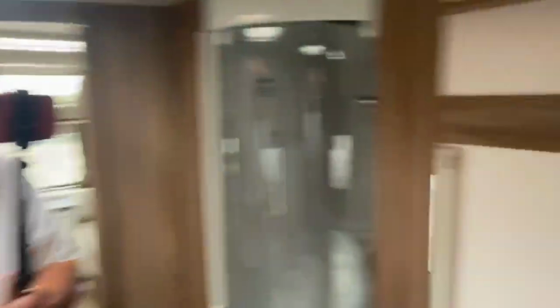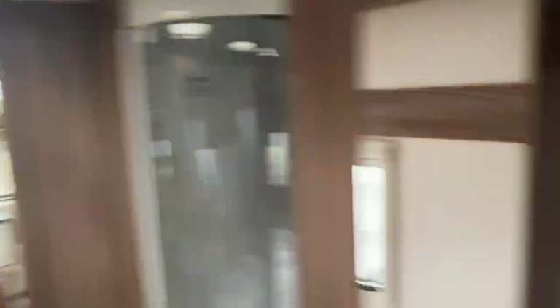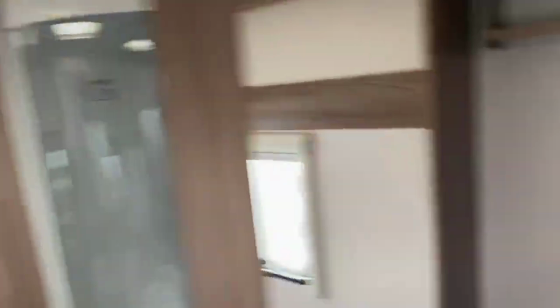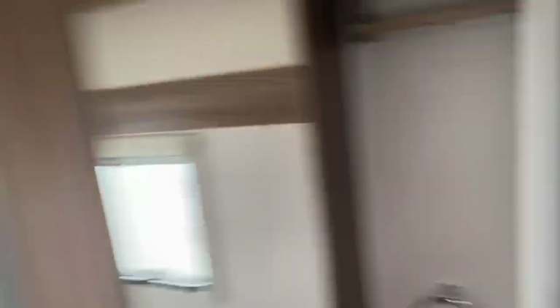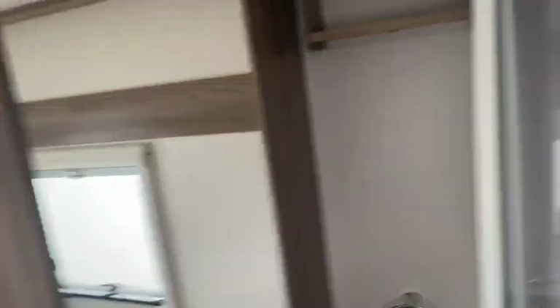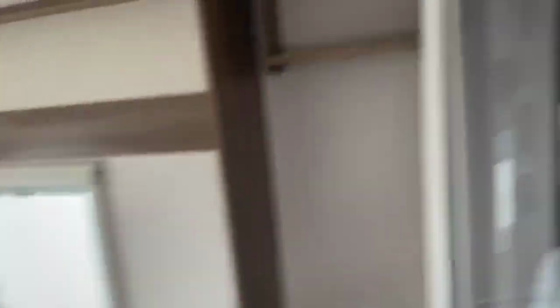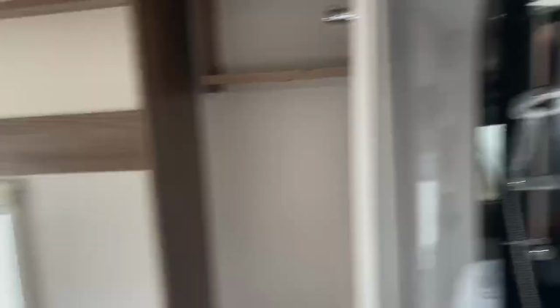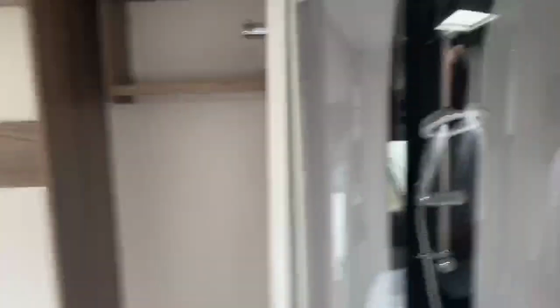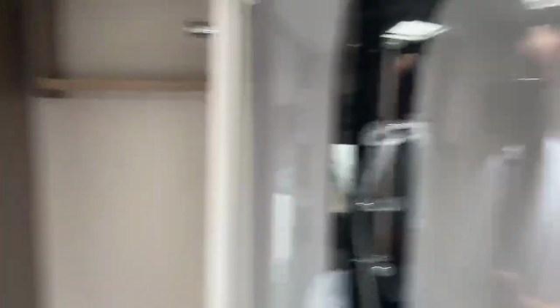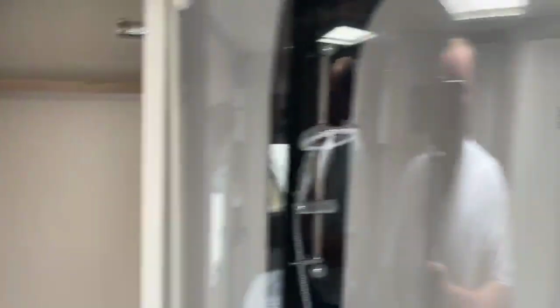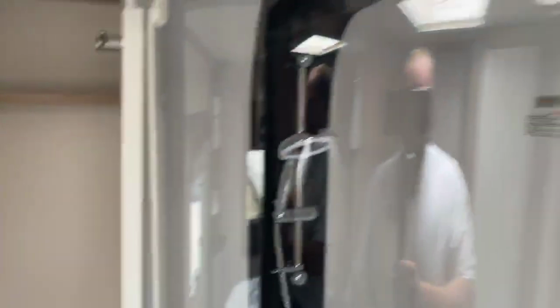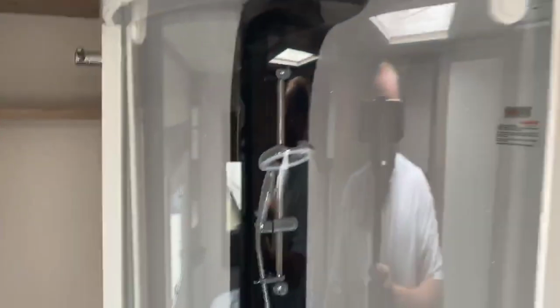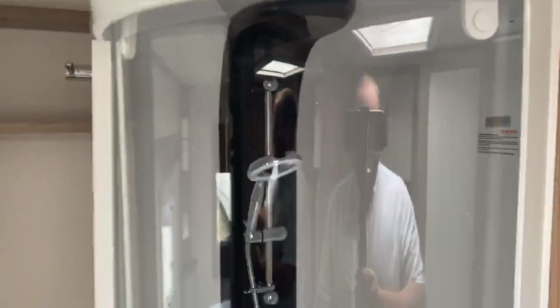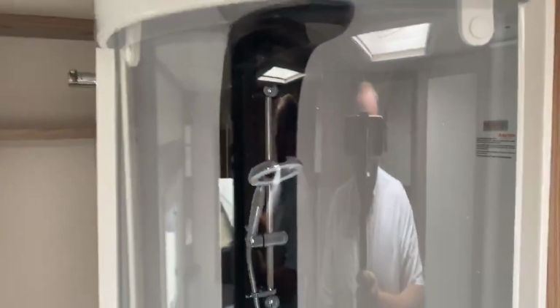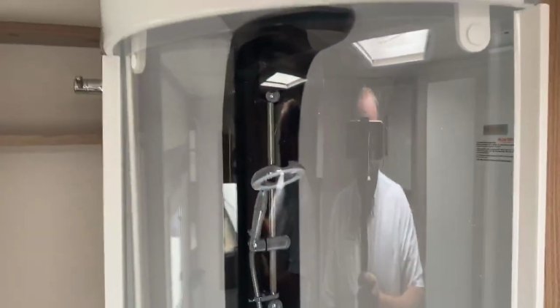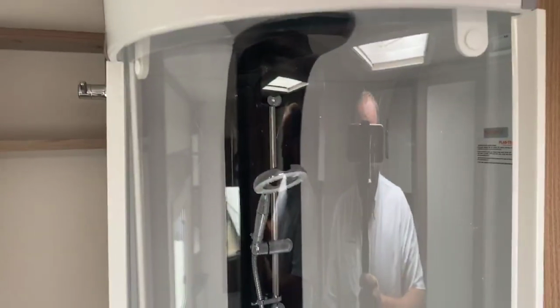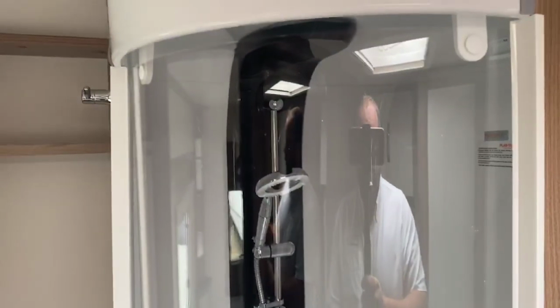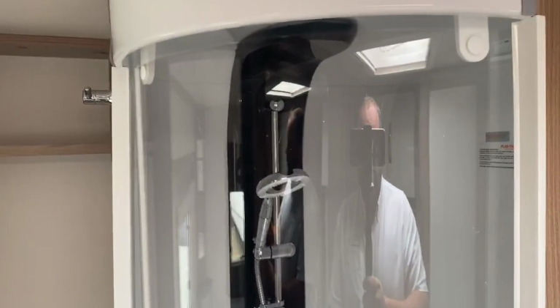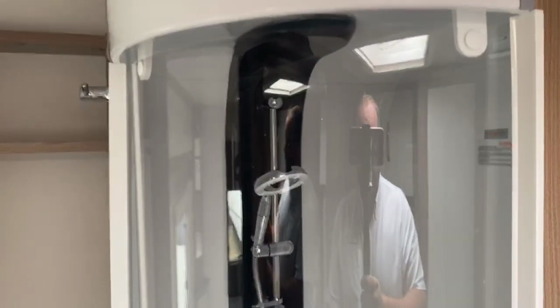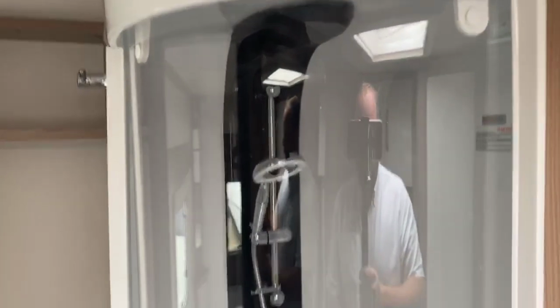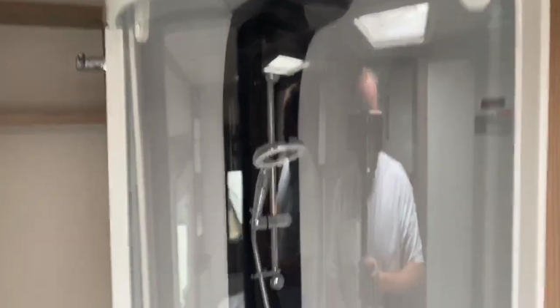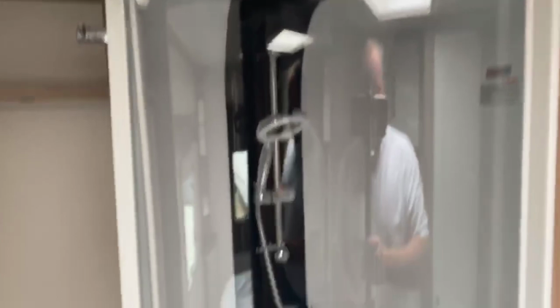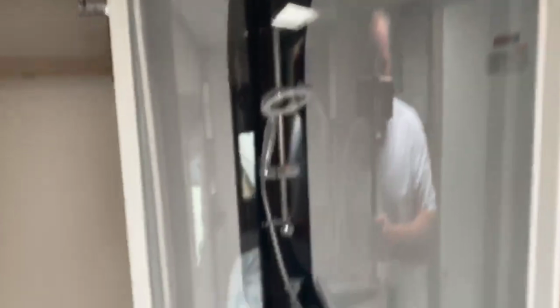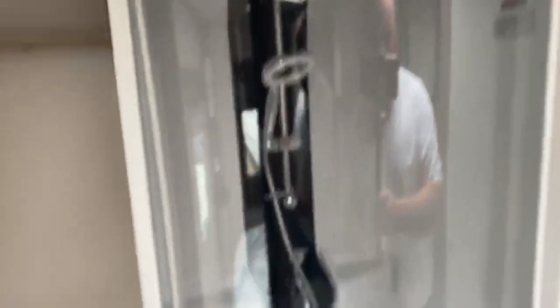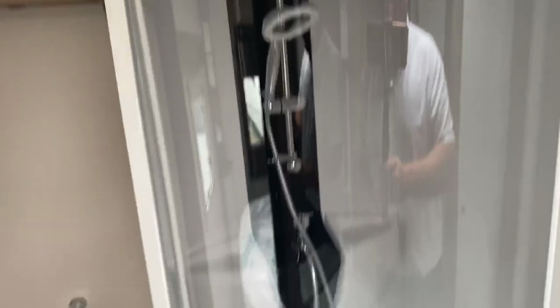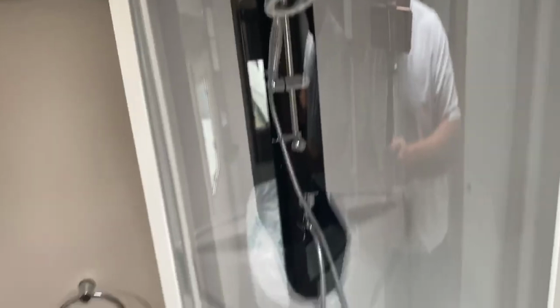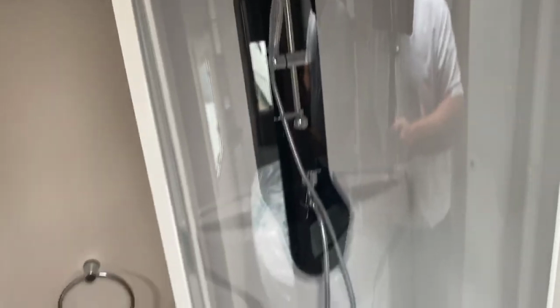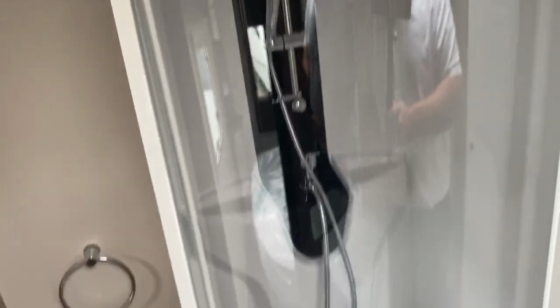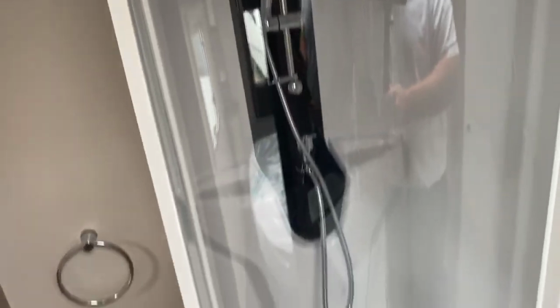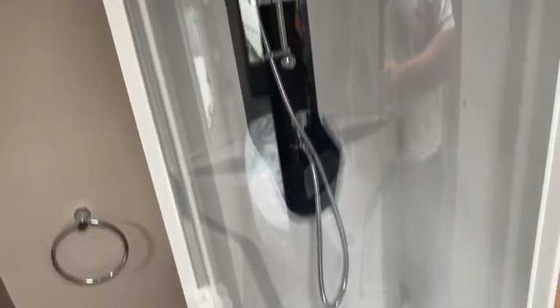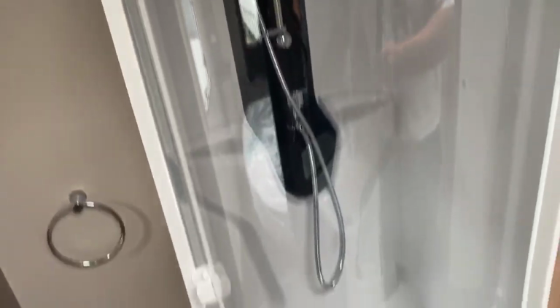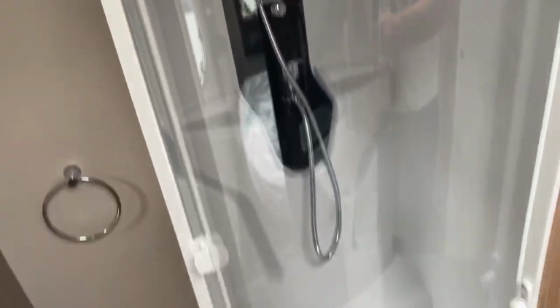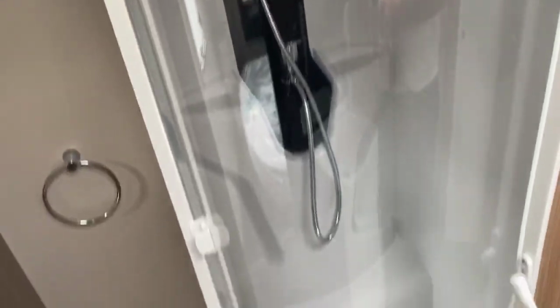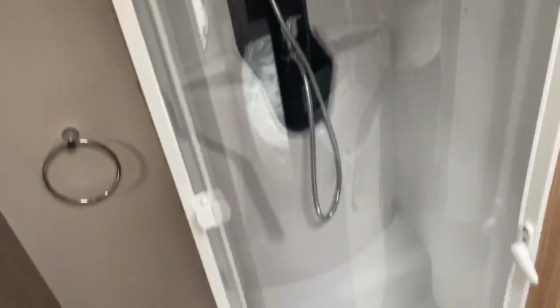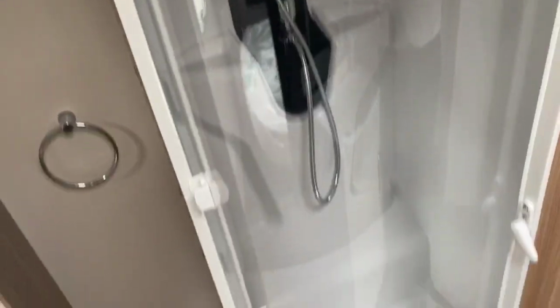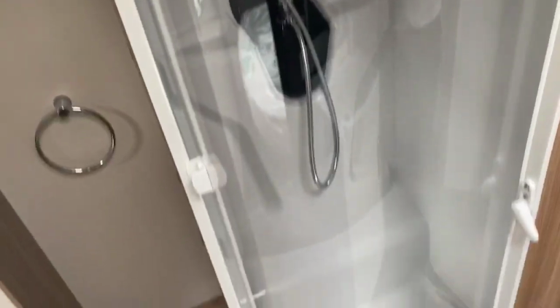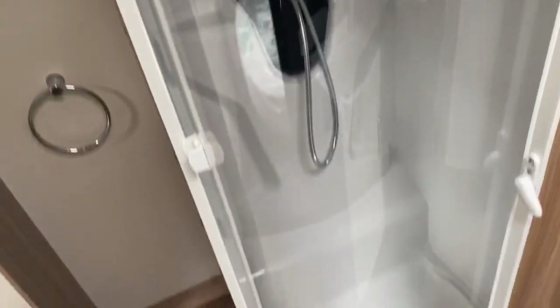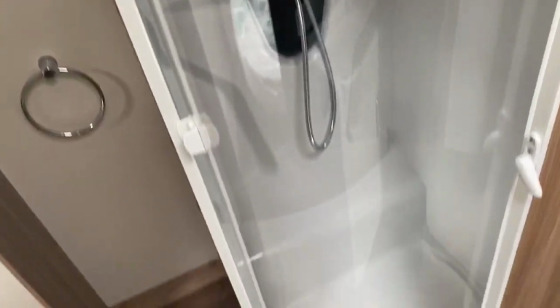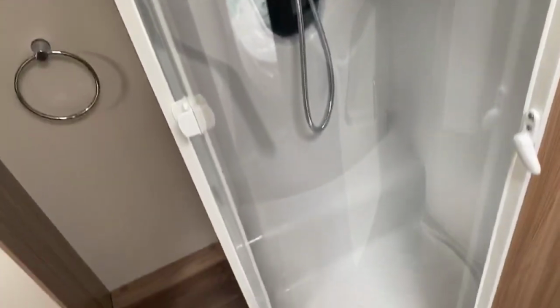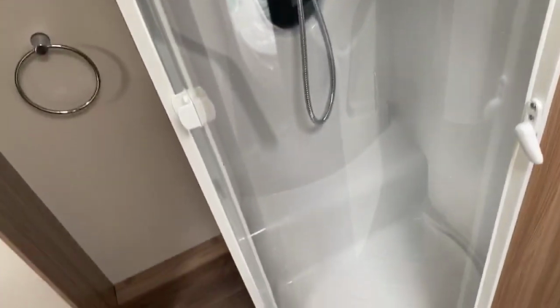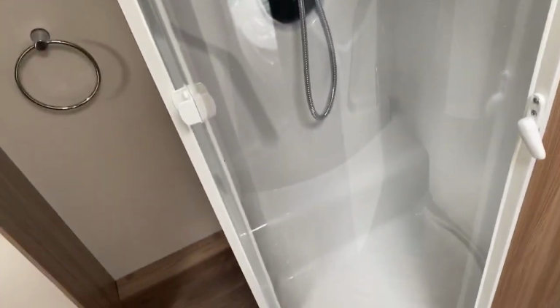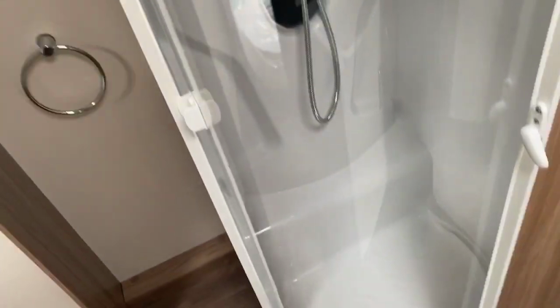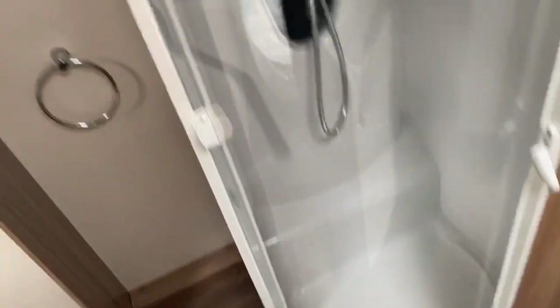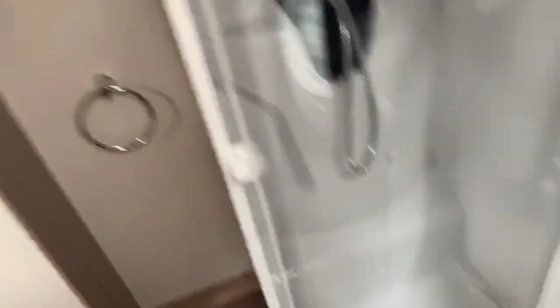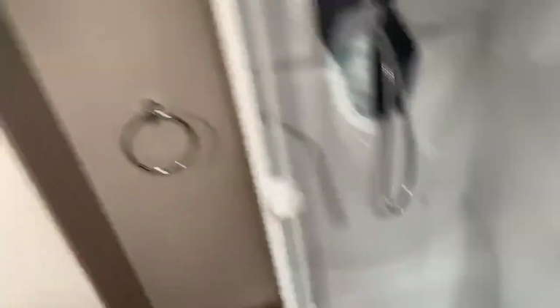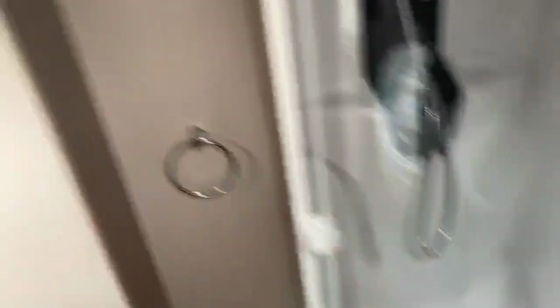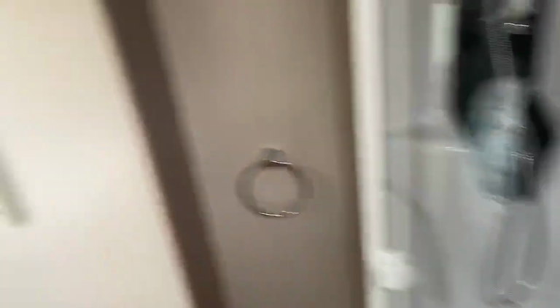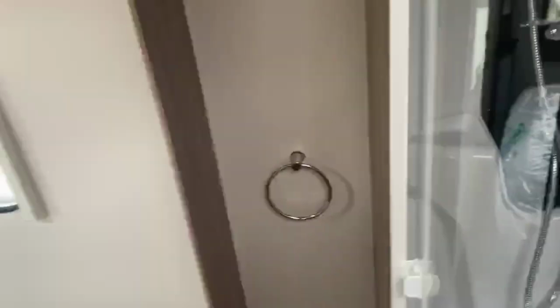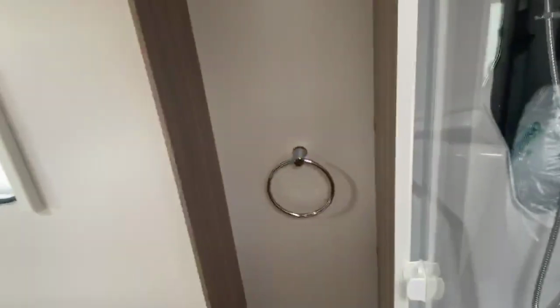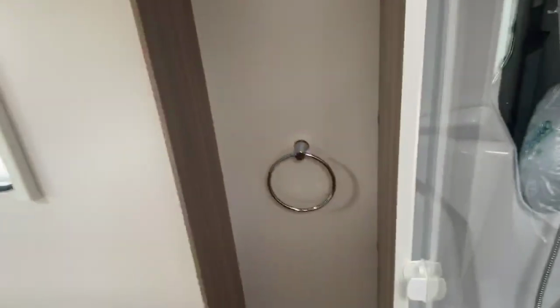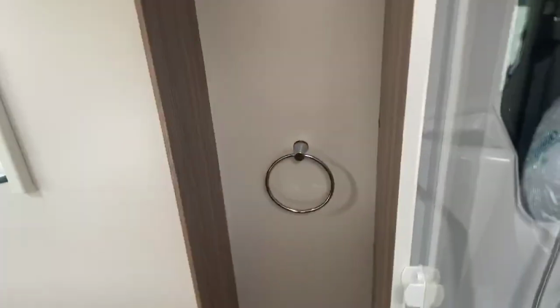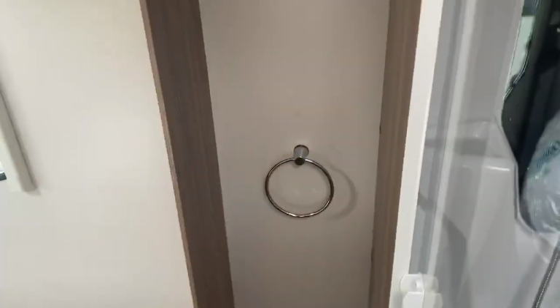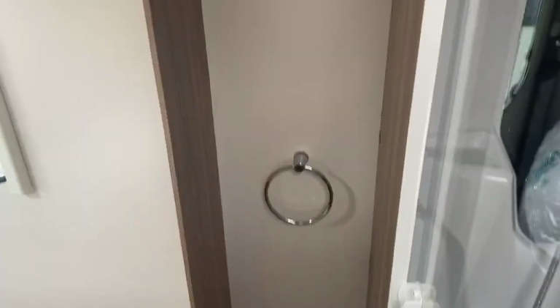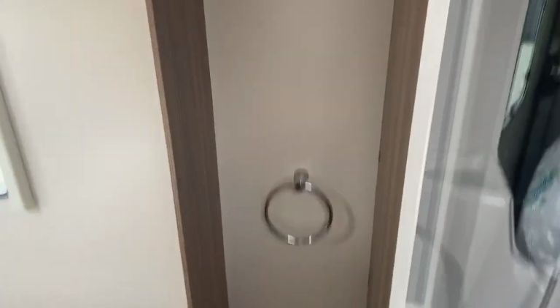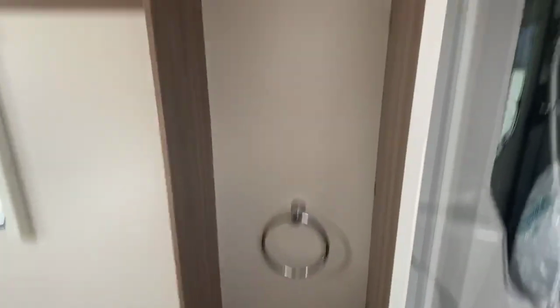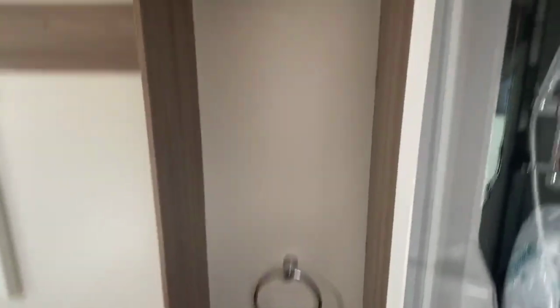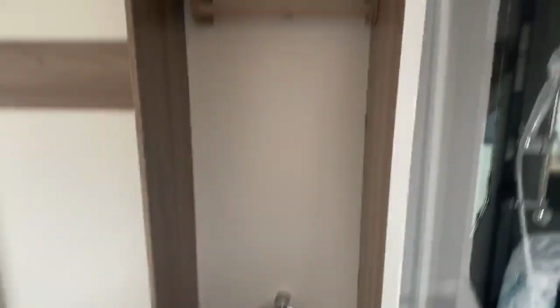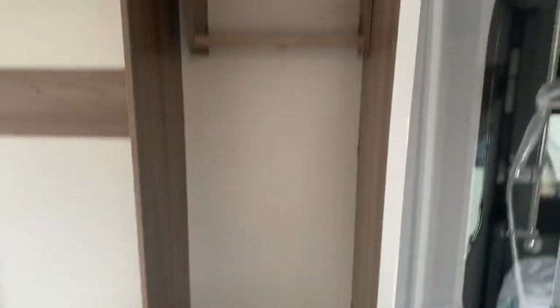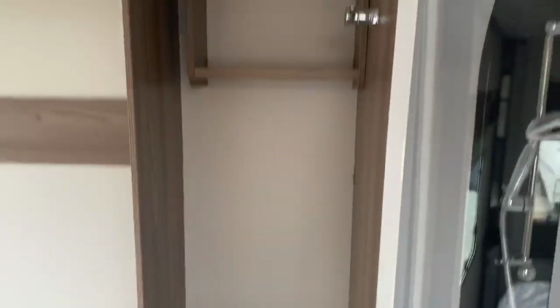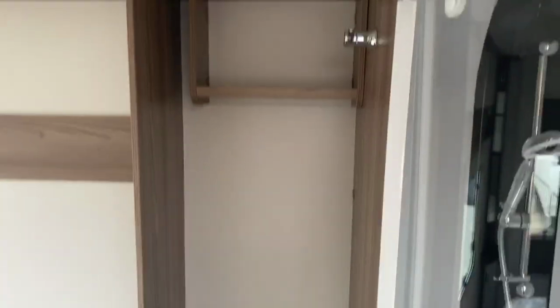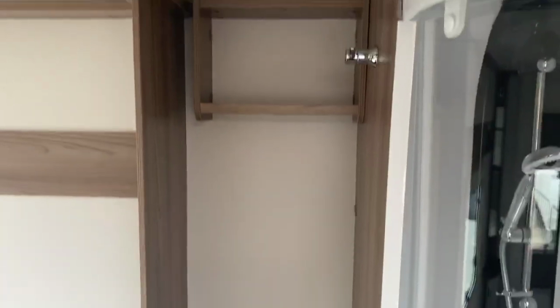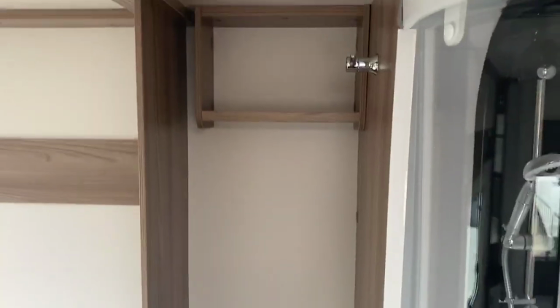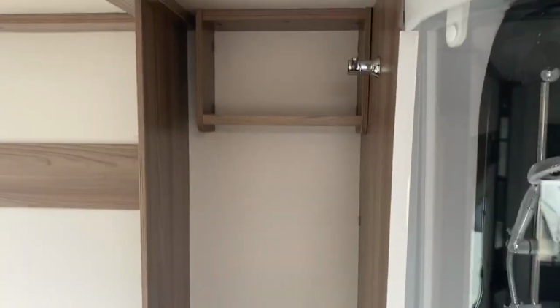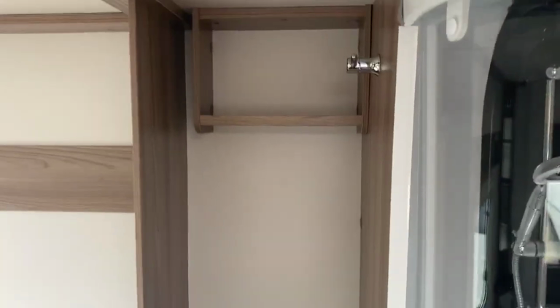There's a very spacious curved shower cubicle with a hanging rail and further shelving.